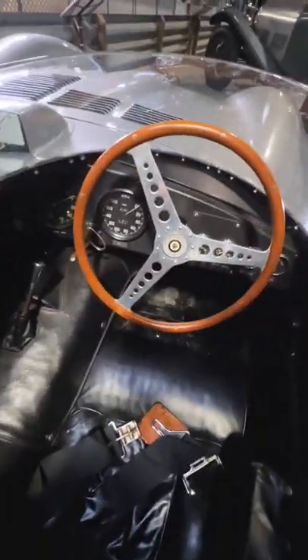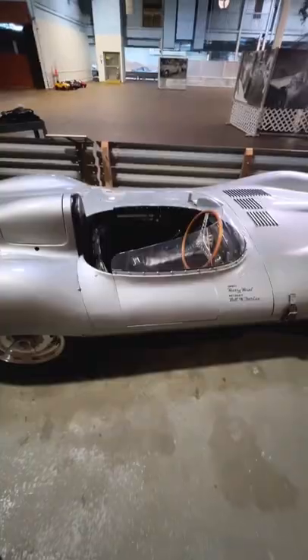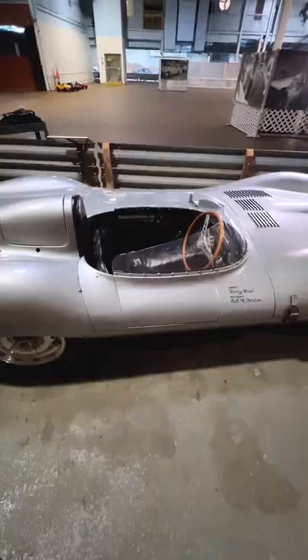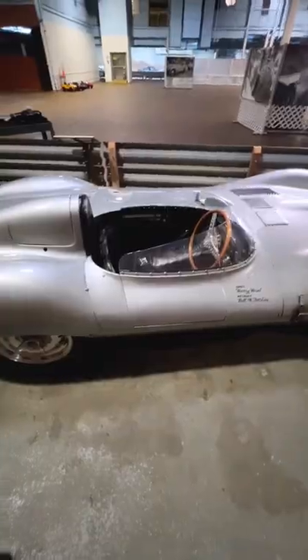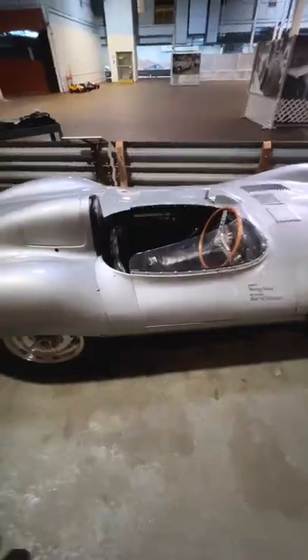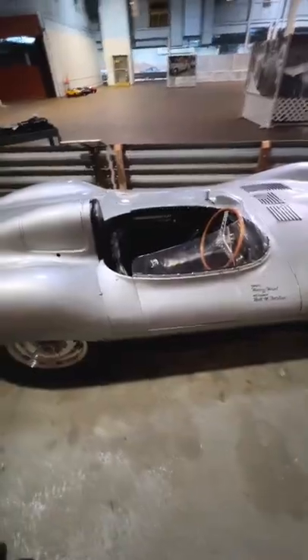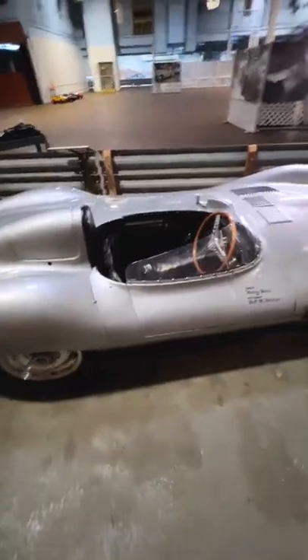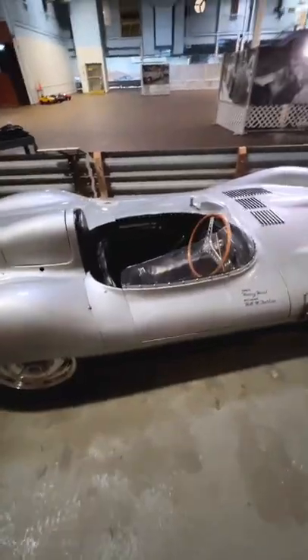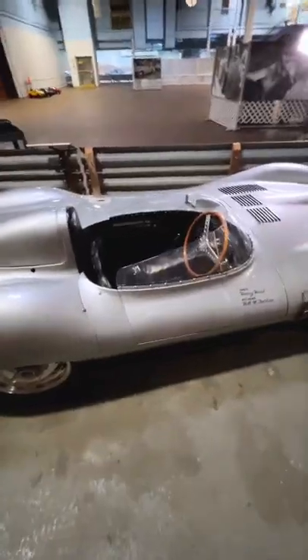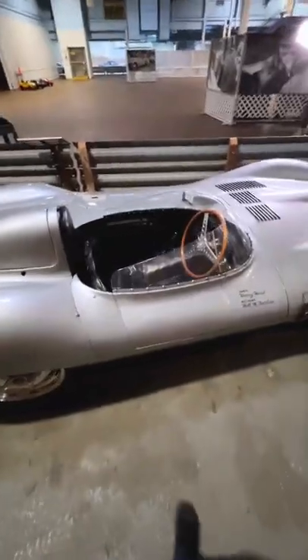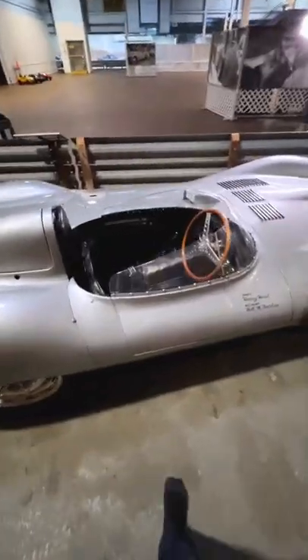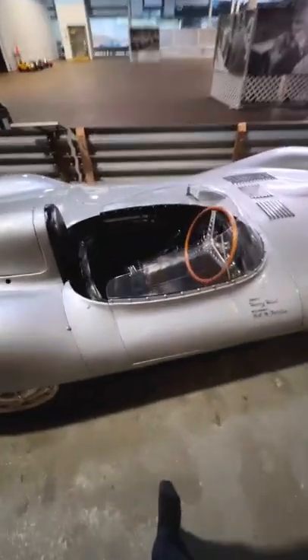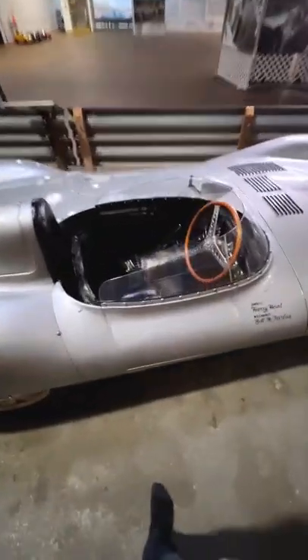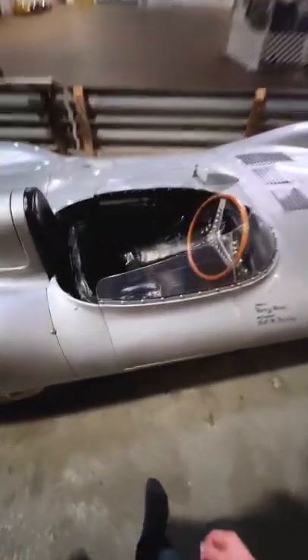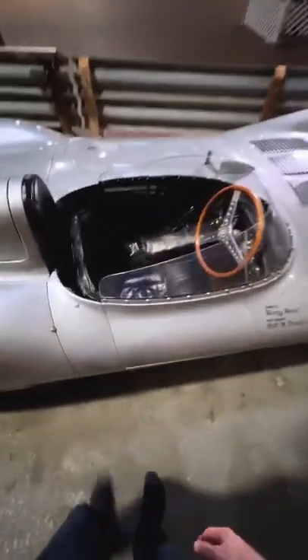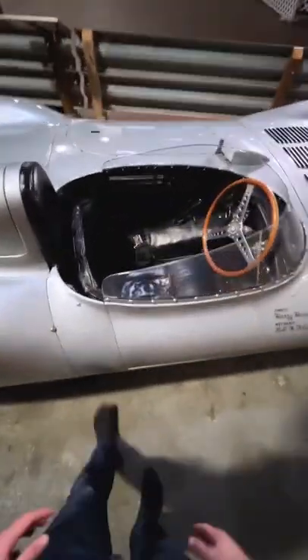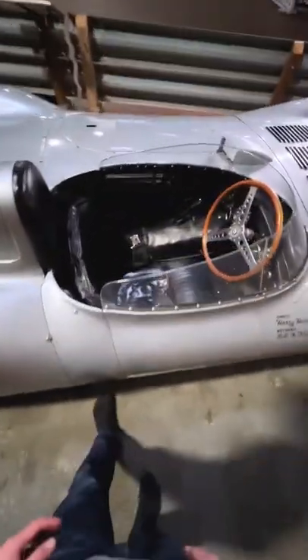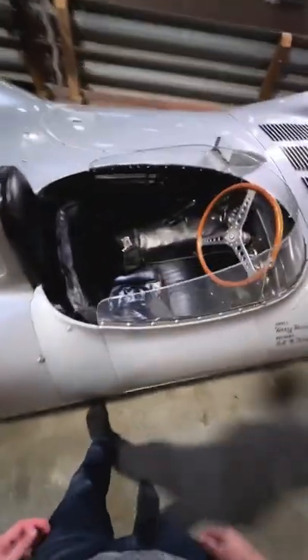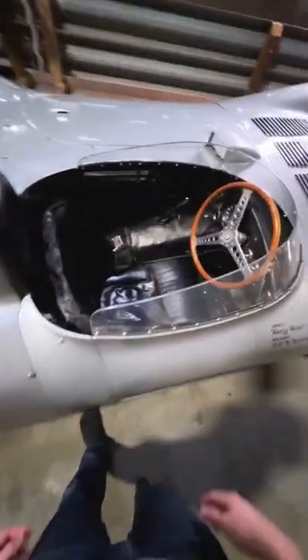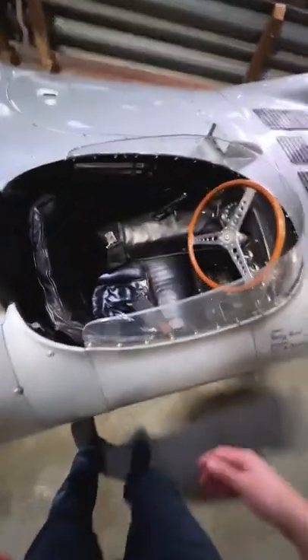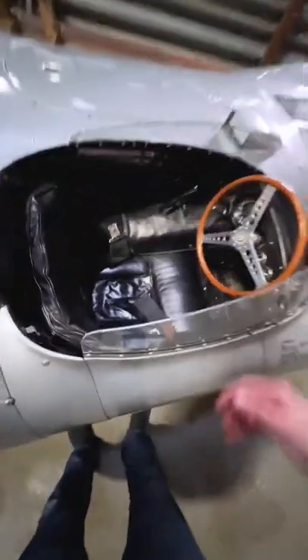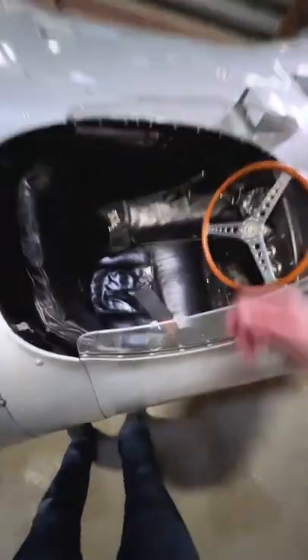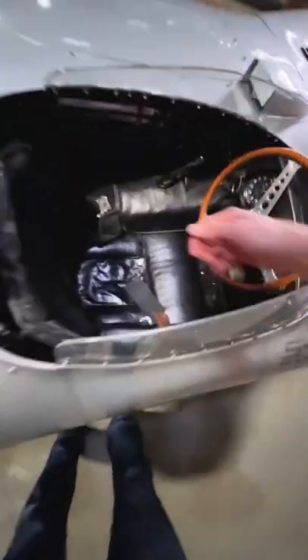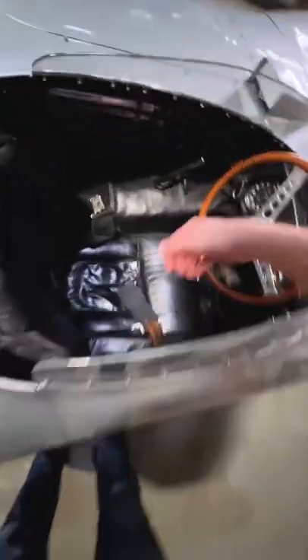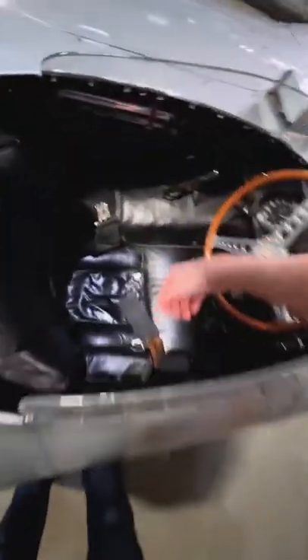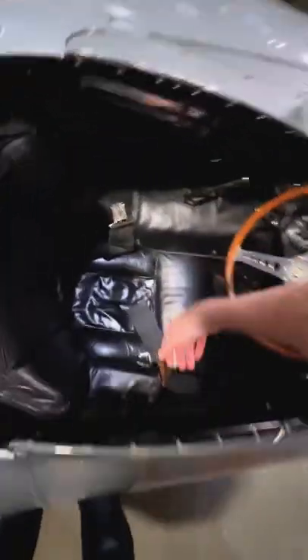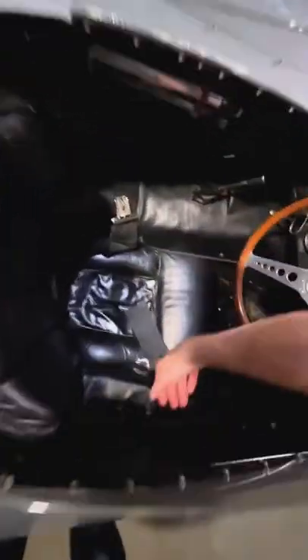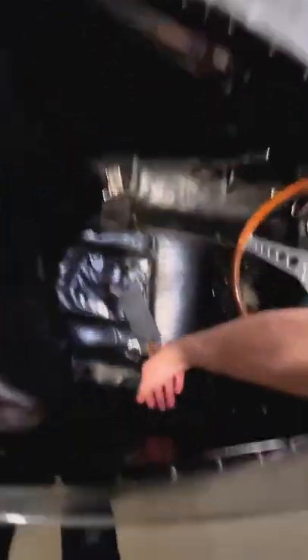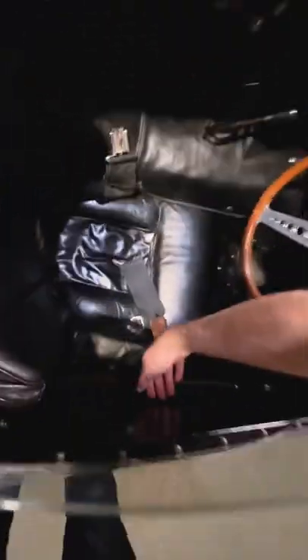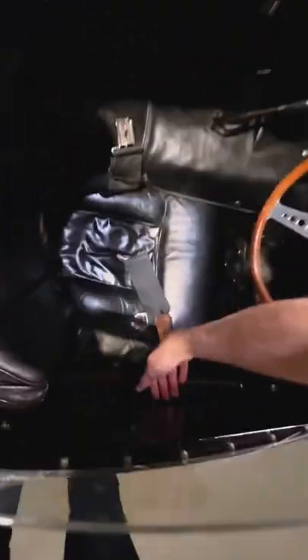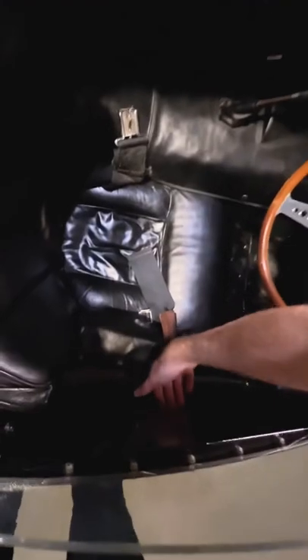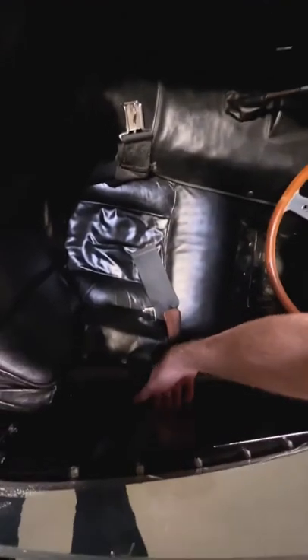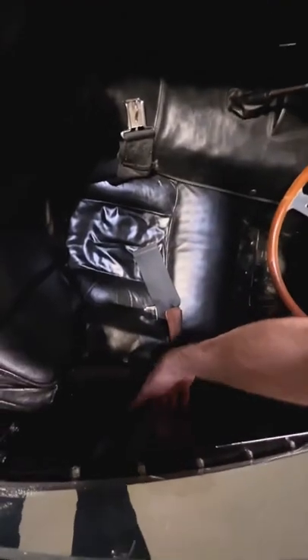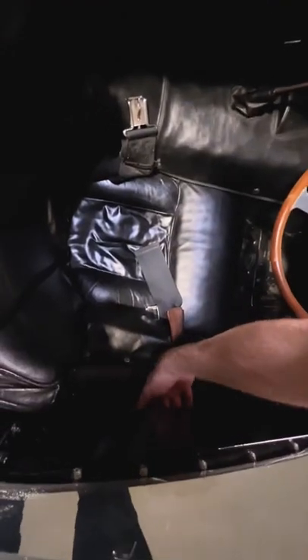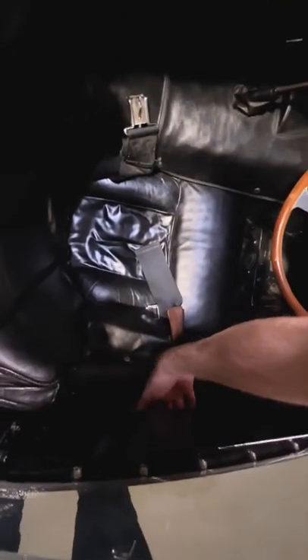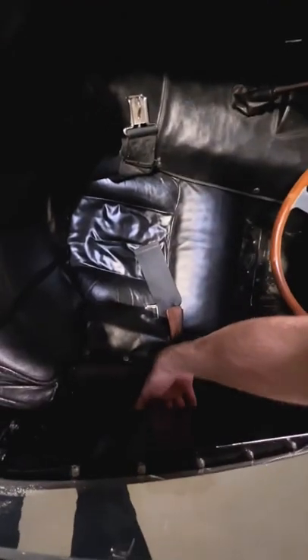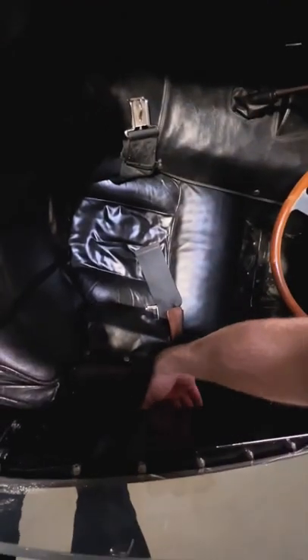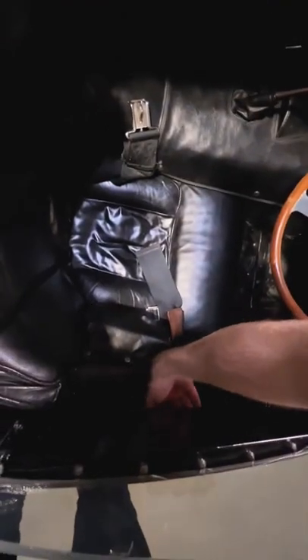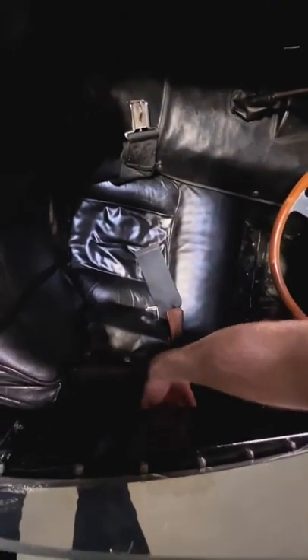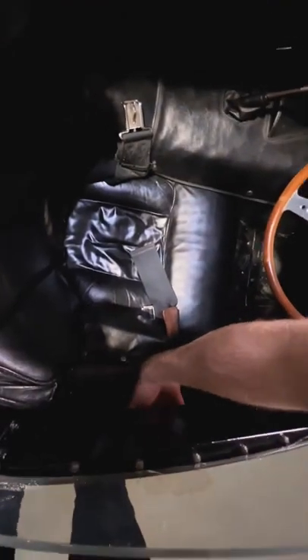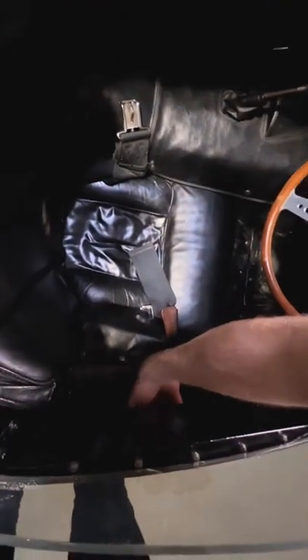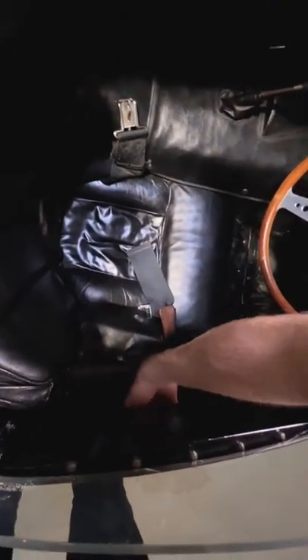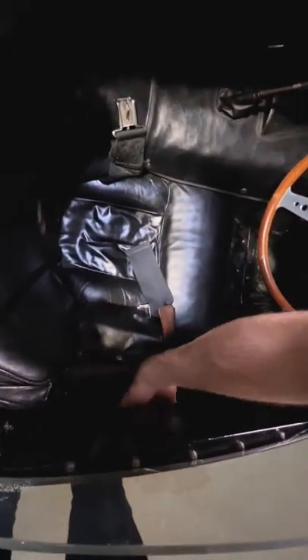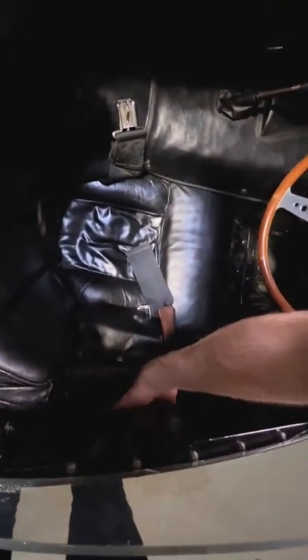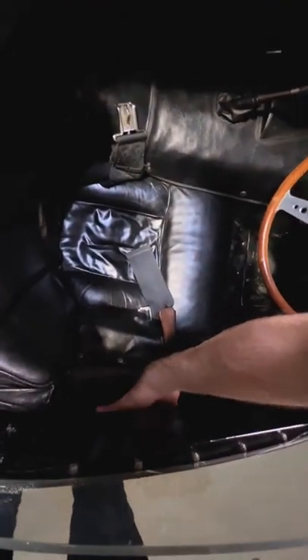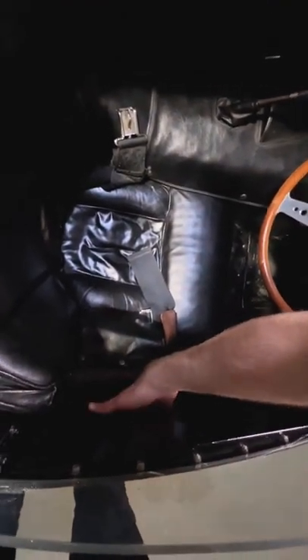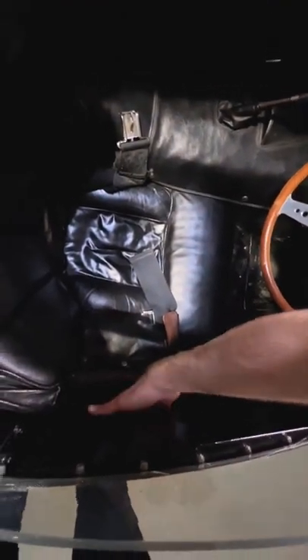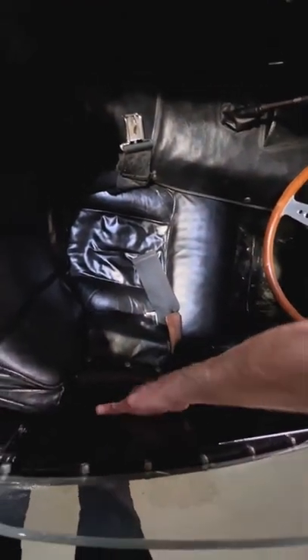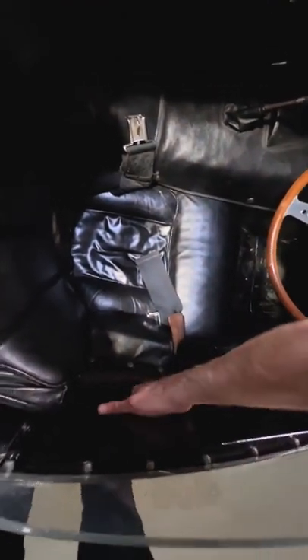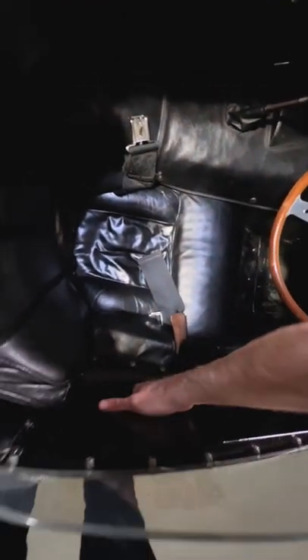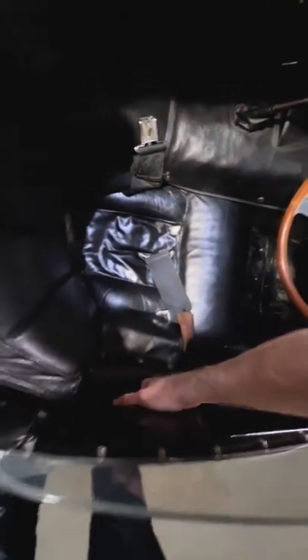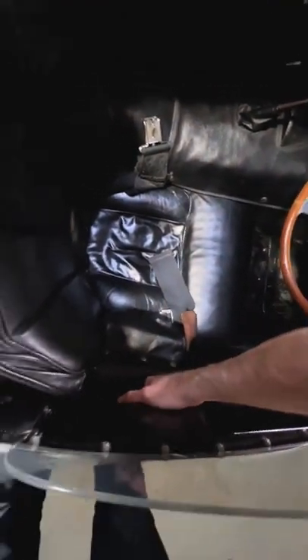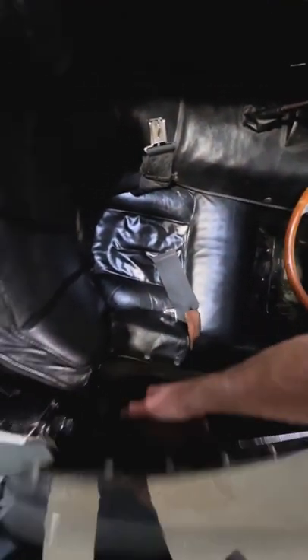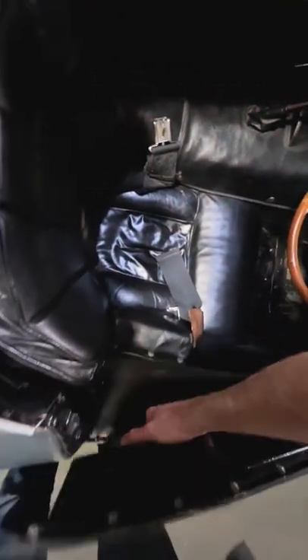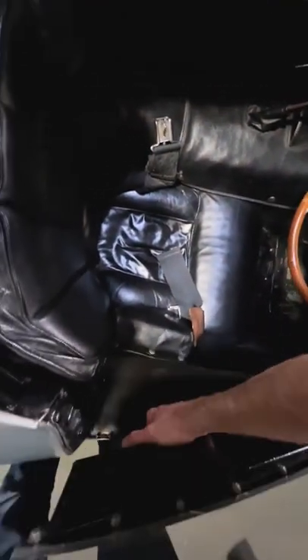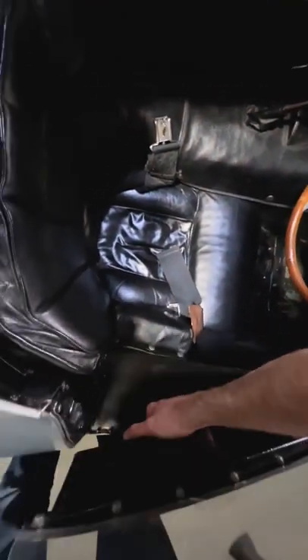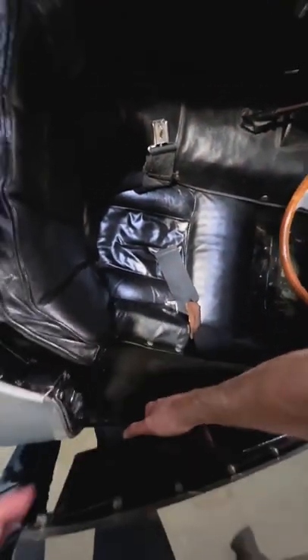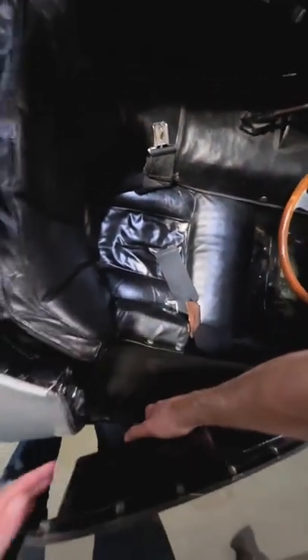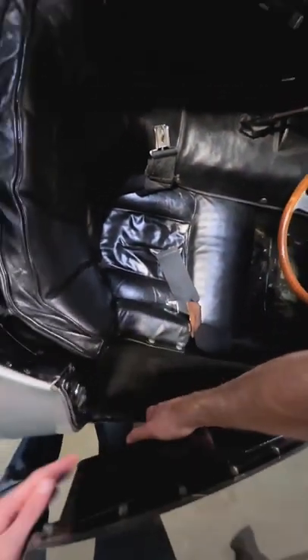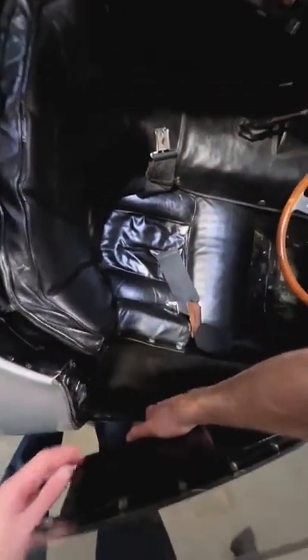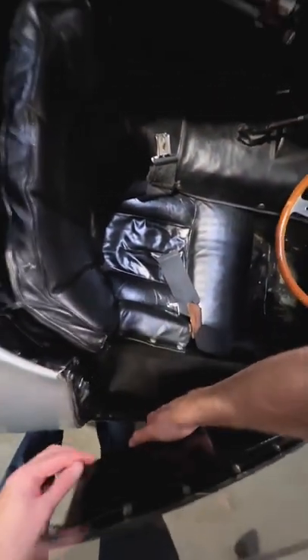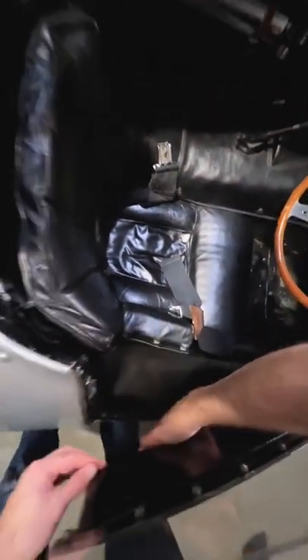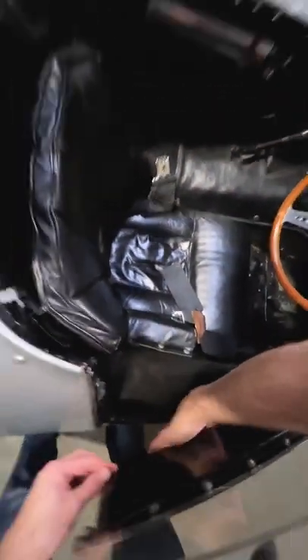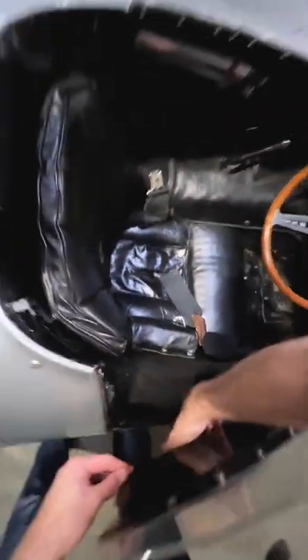The first thing you want to do is reach over the body and find a small handle located inside this pocket. Lift that upwards and the door panel will open right up for you.